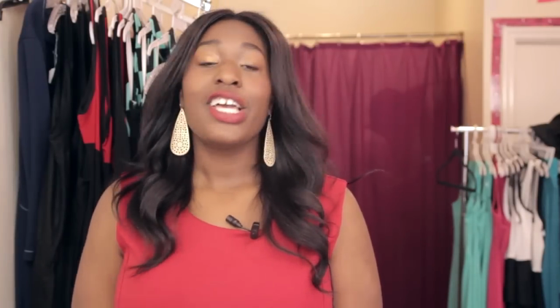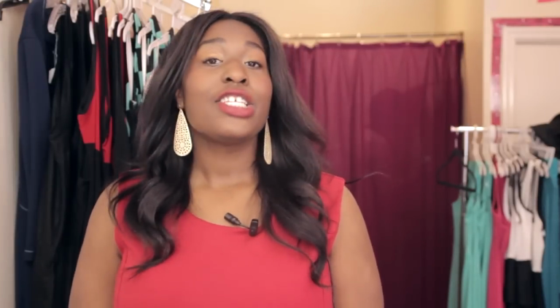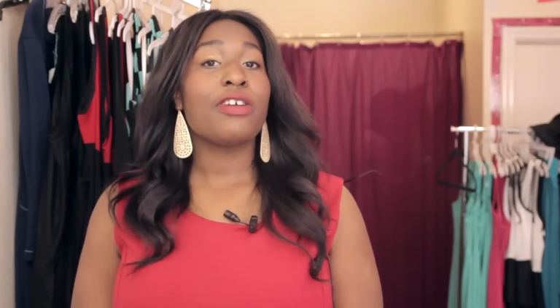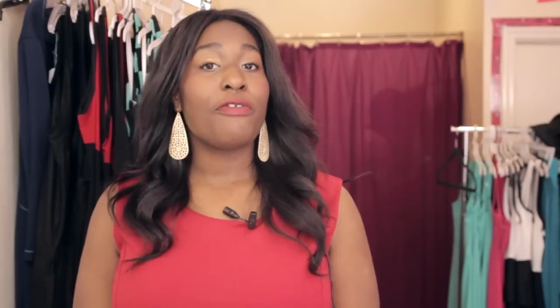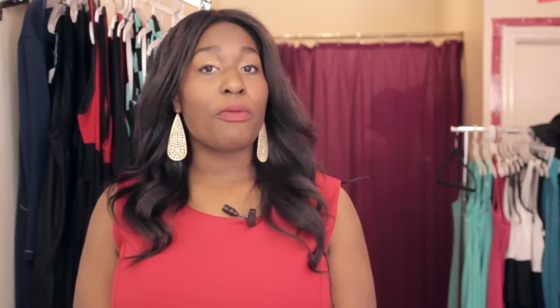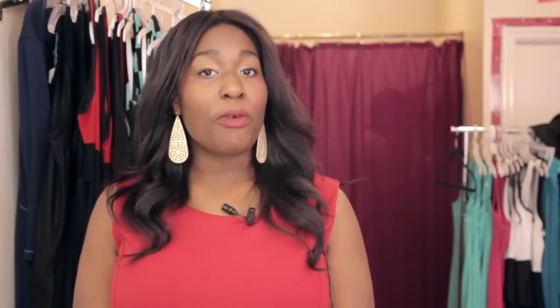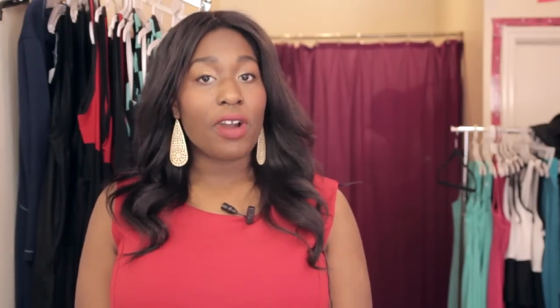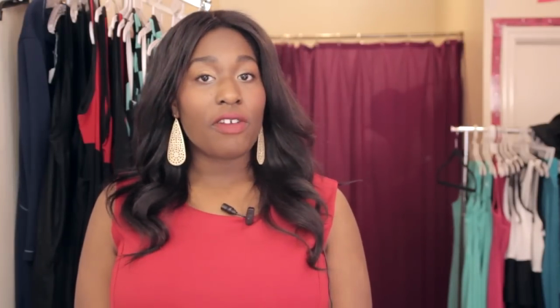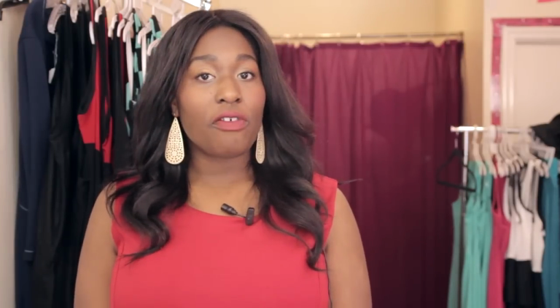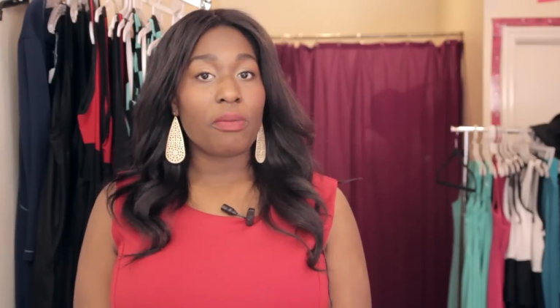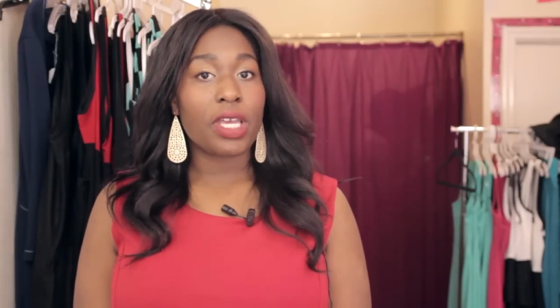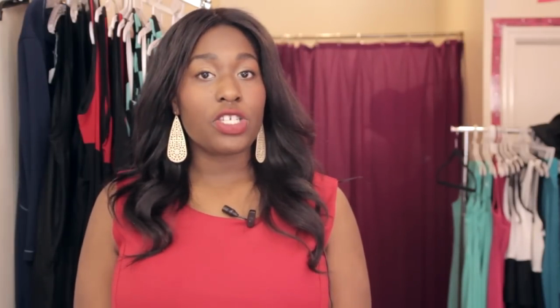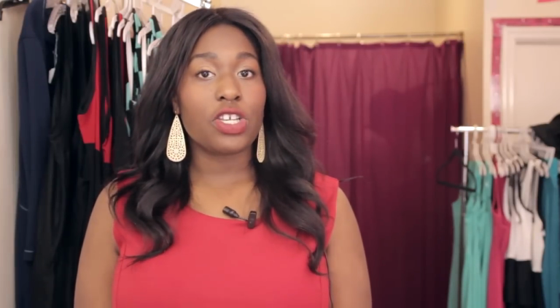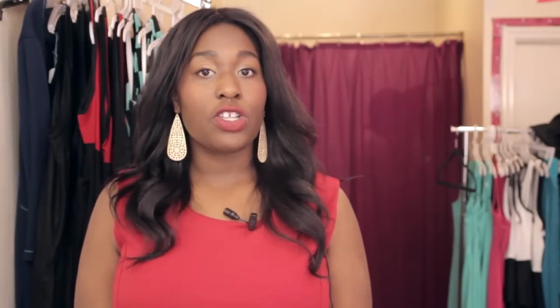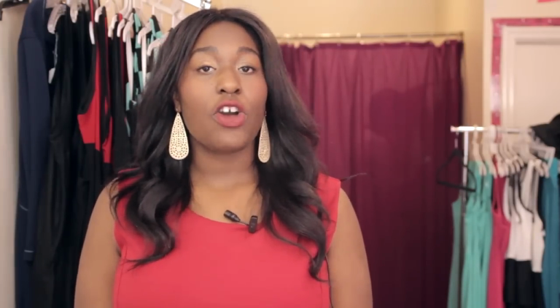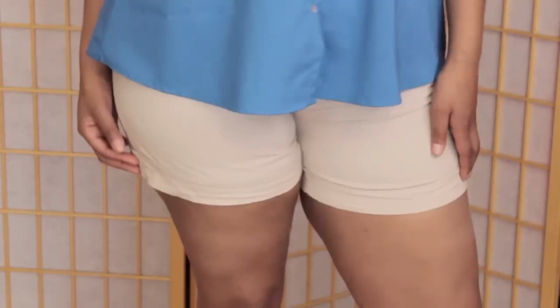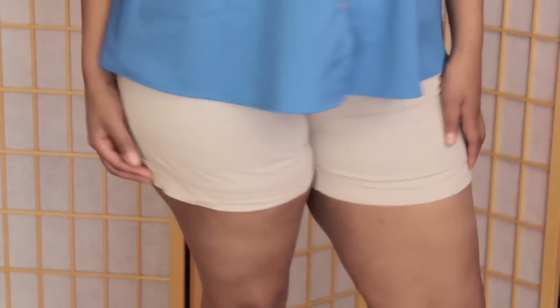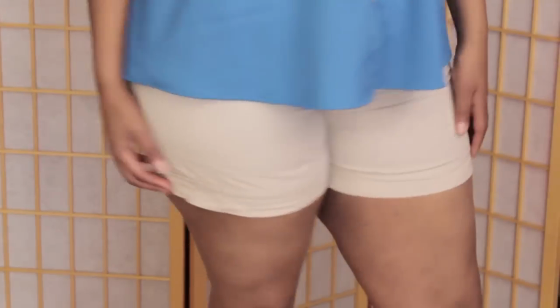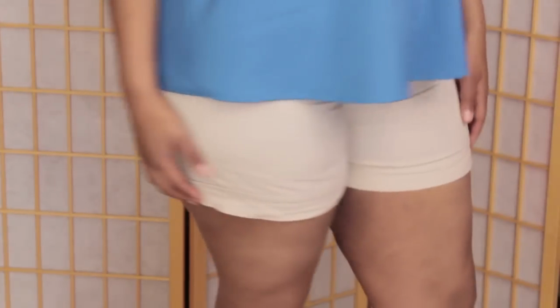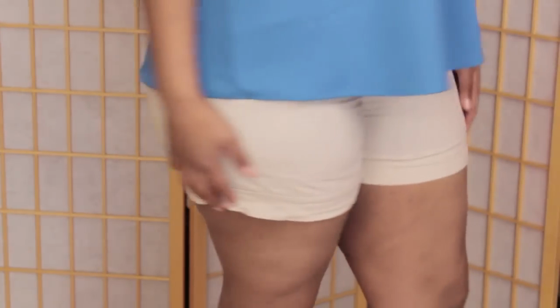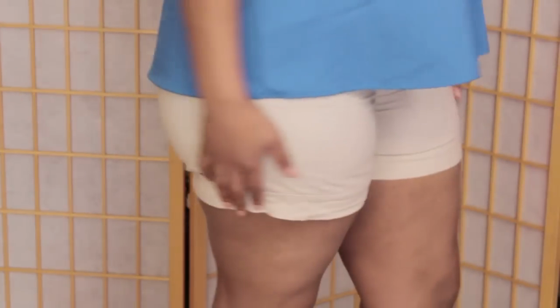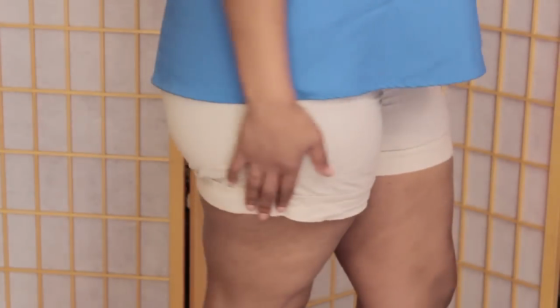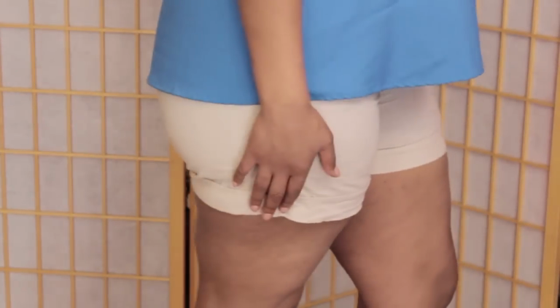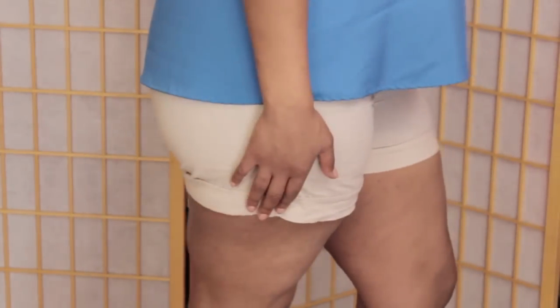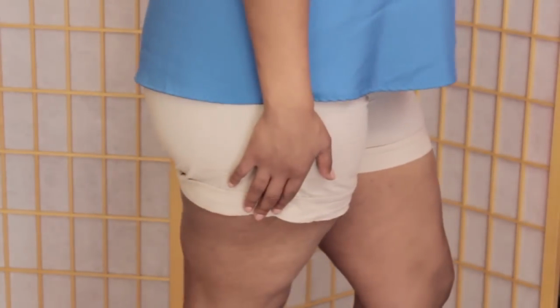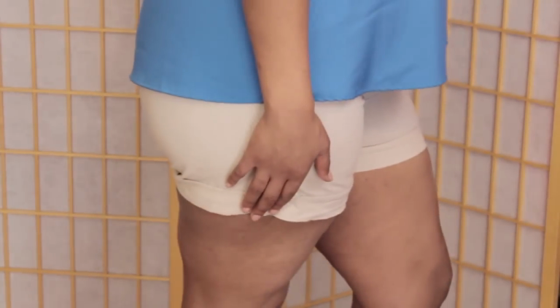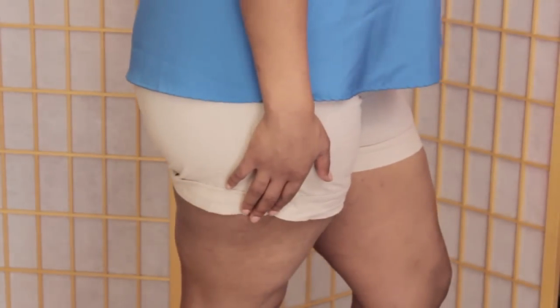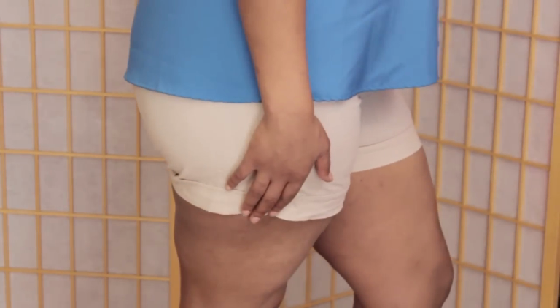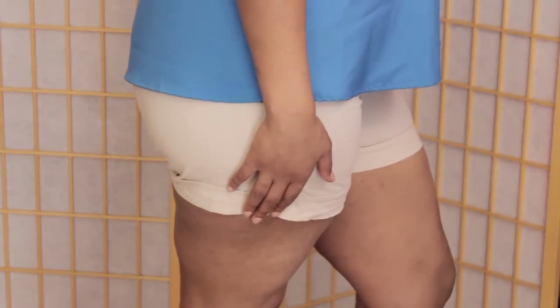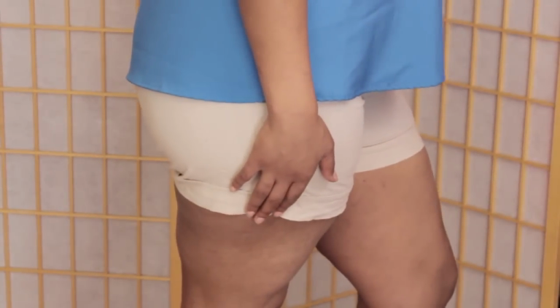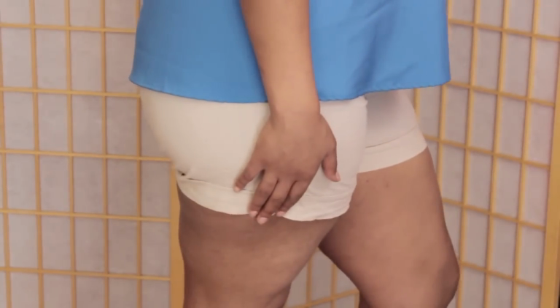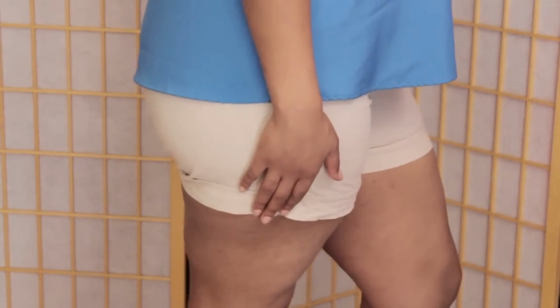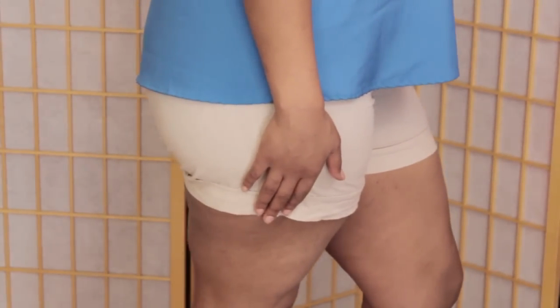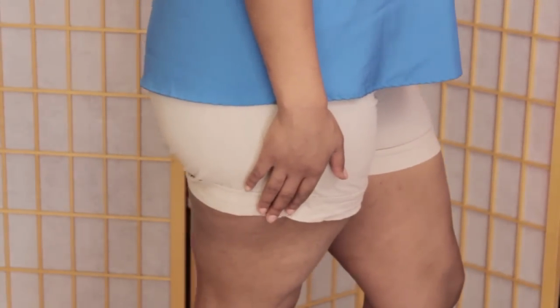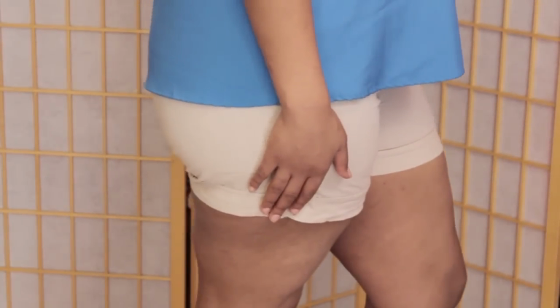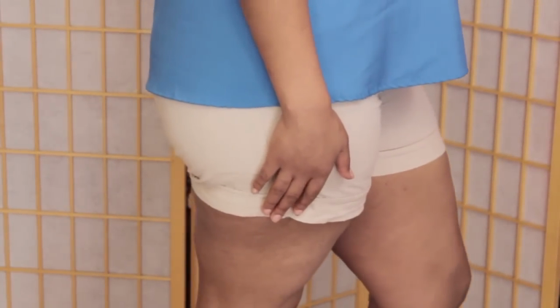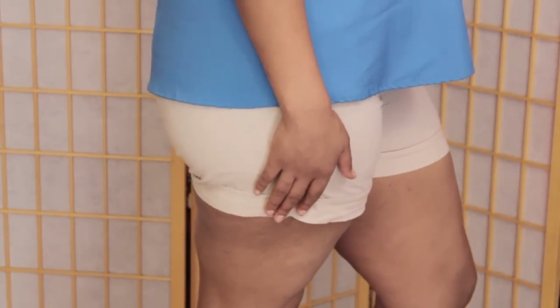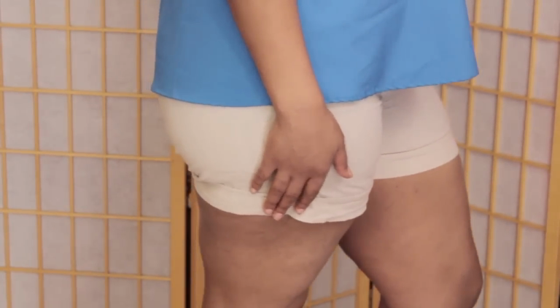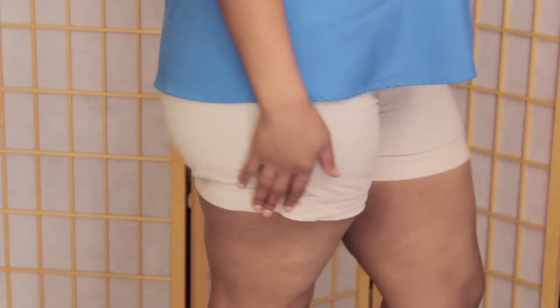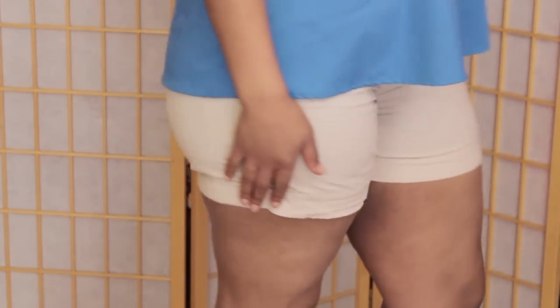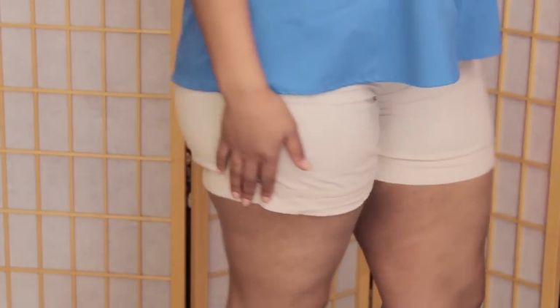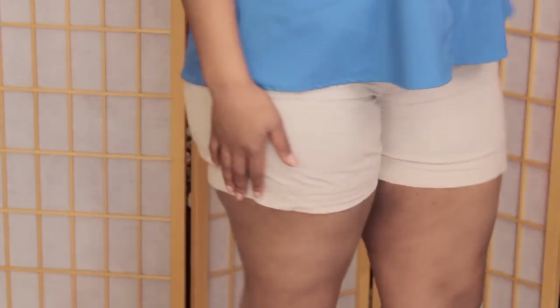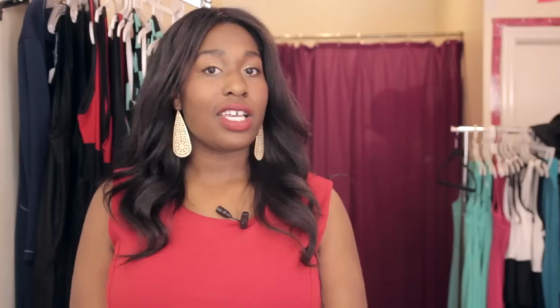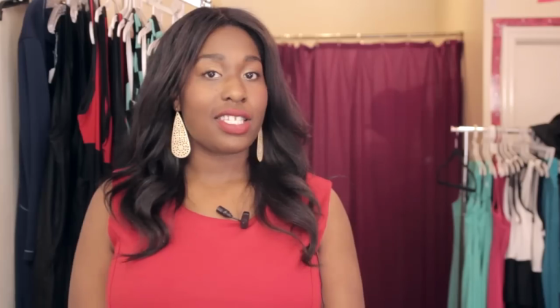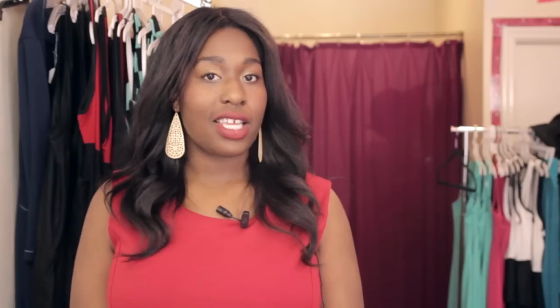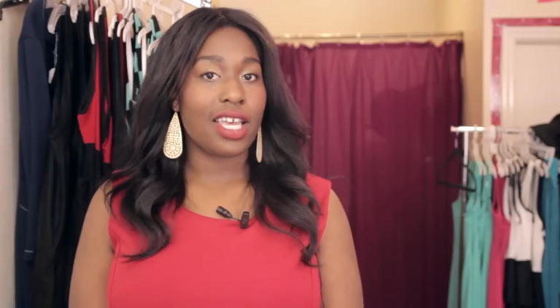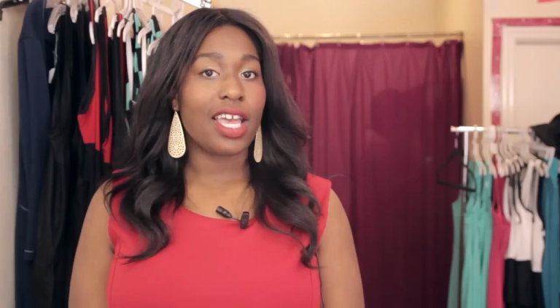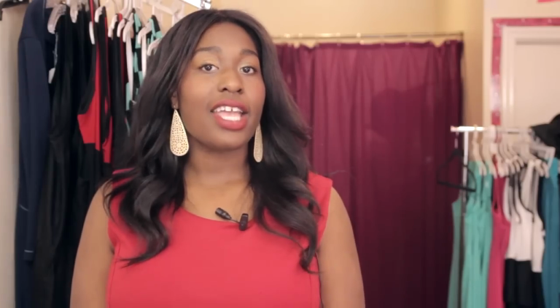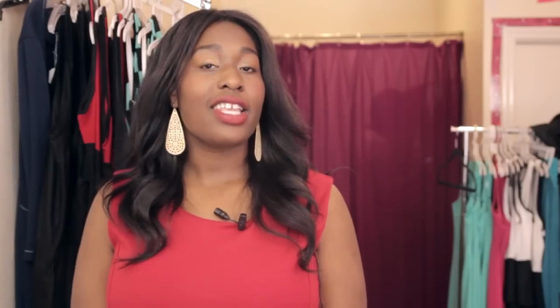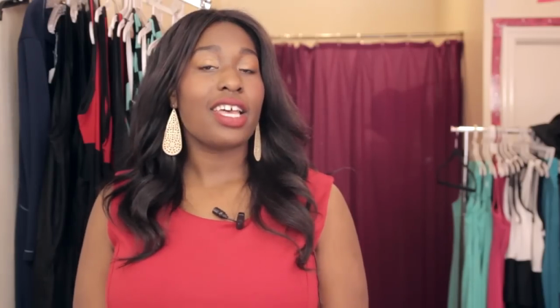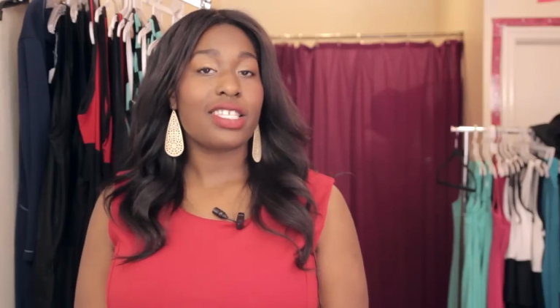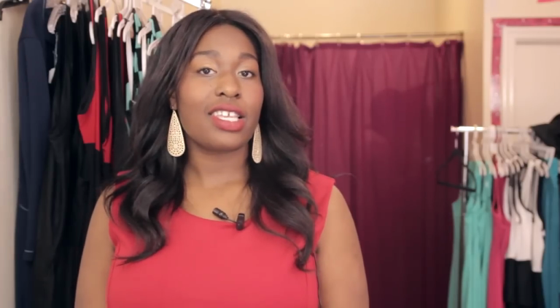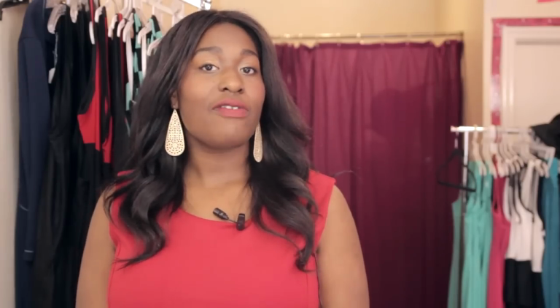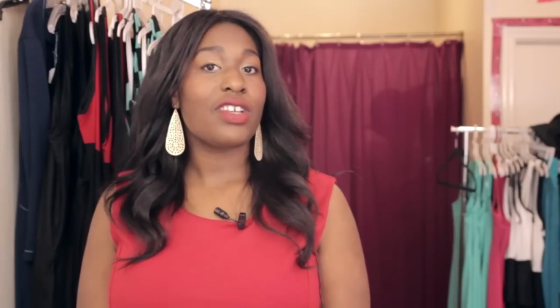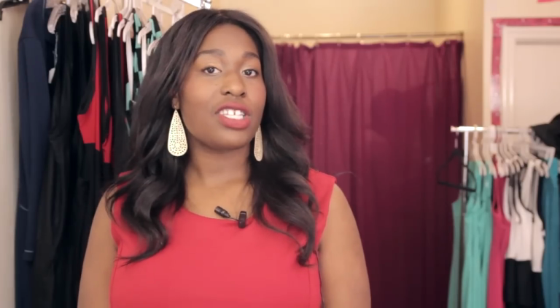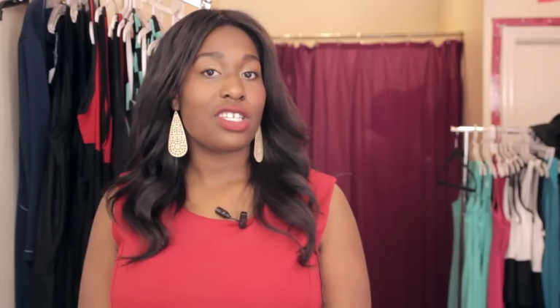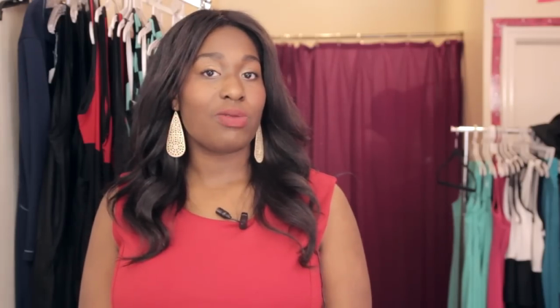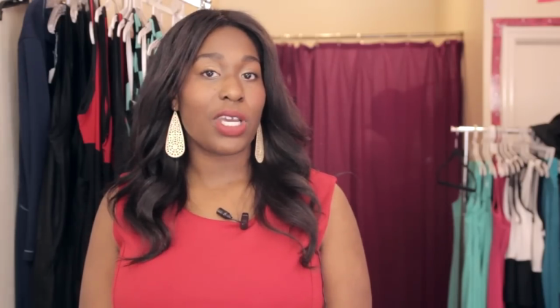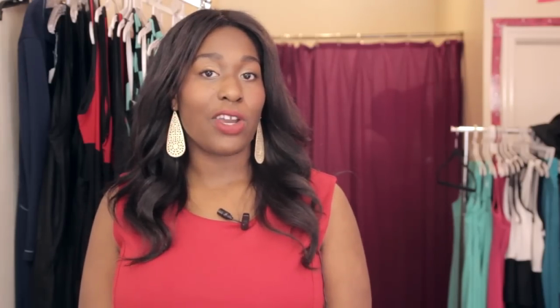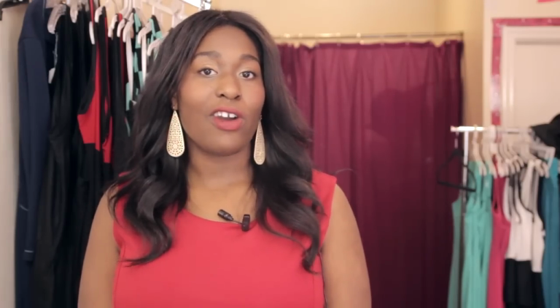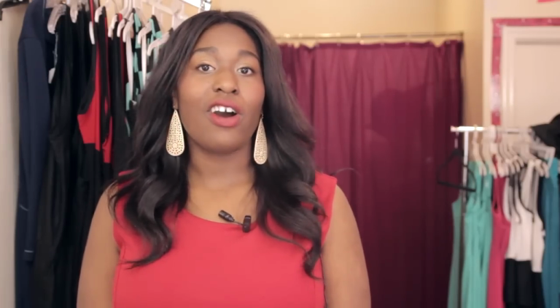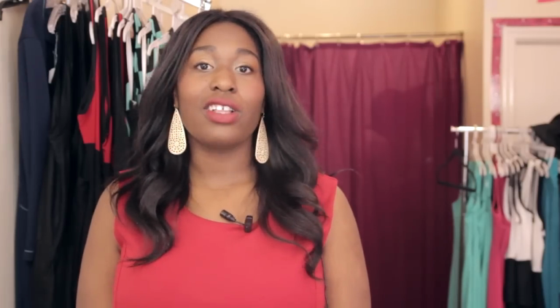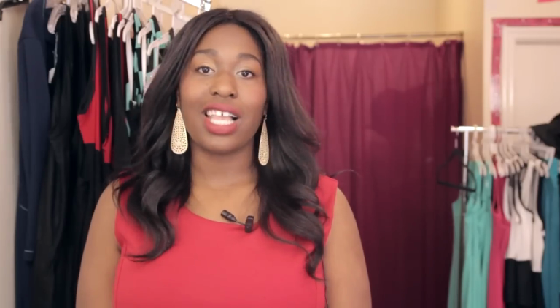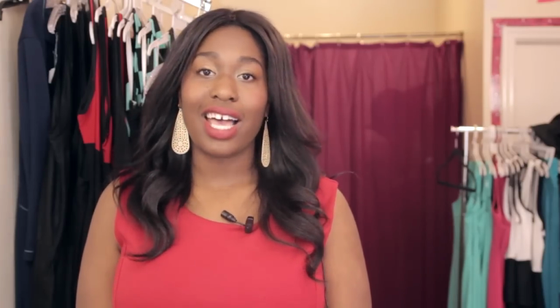For more information on what length shorts work for you, come to me, Usa, at Usa Vintage Wear online.